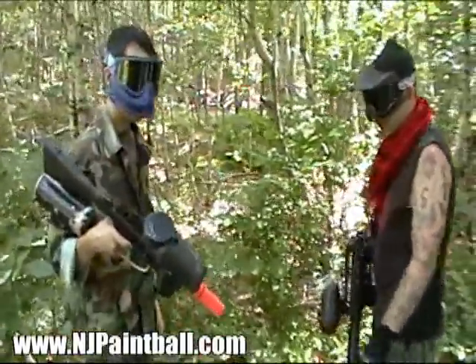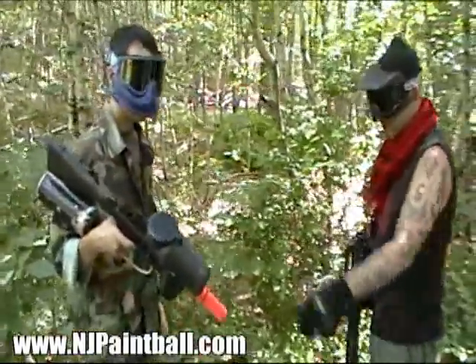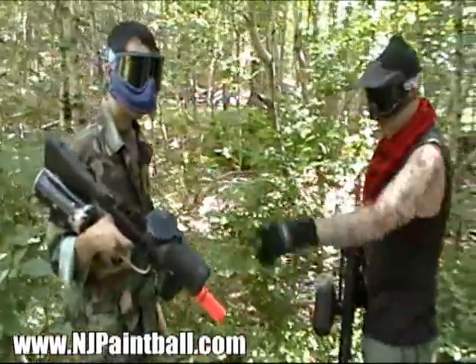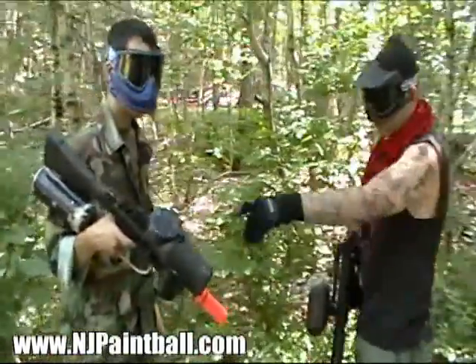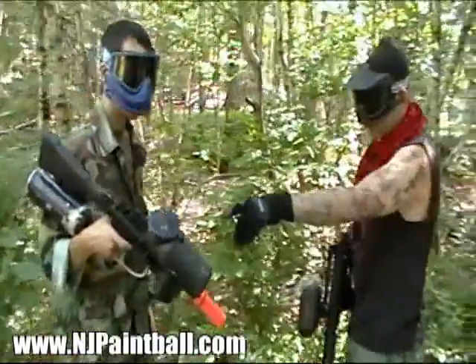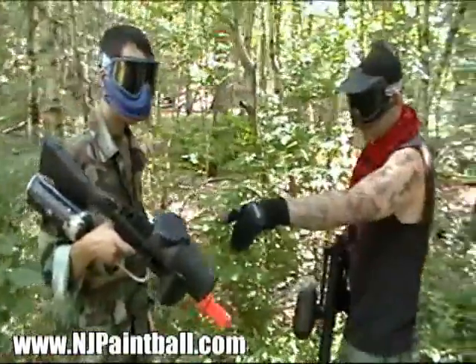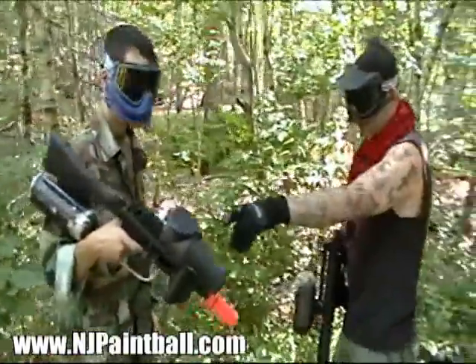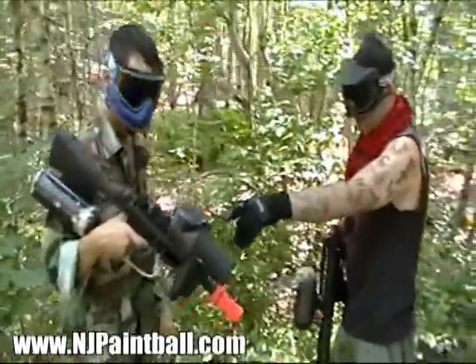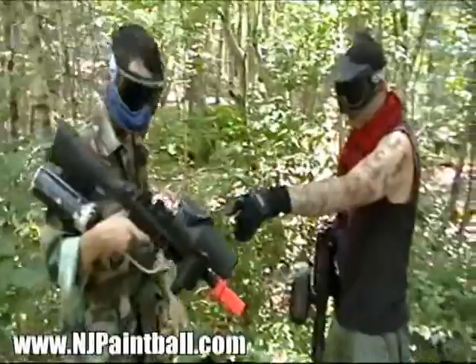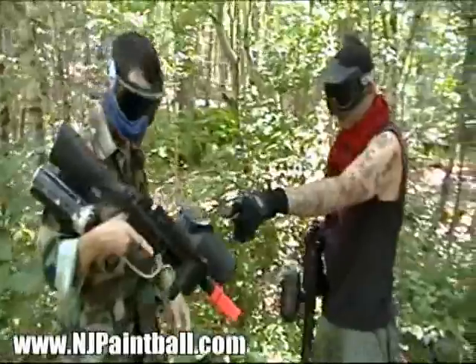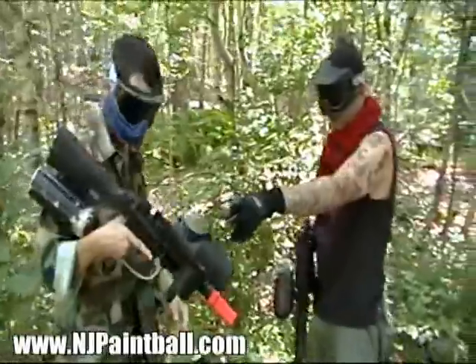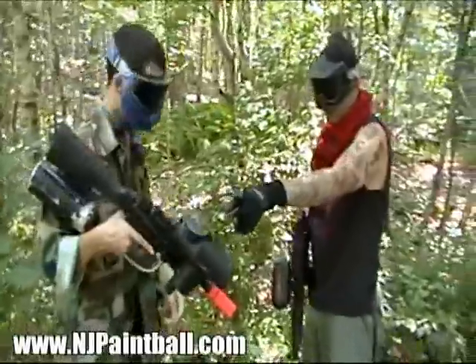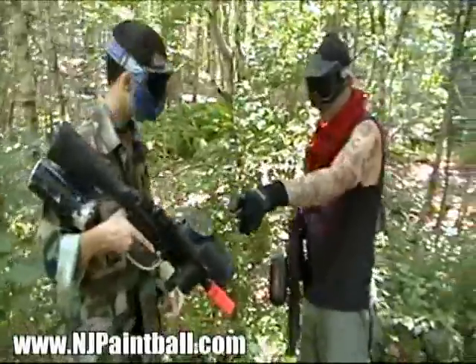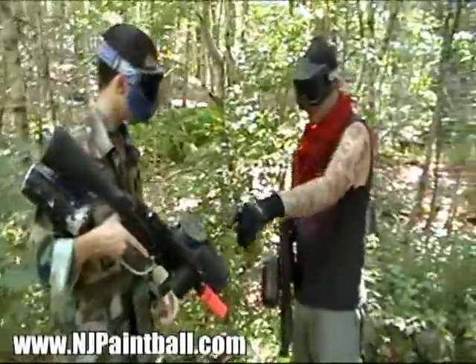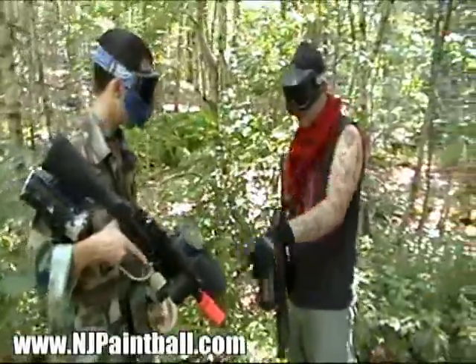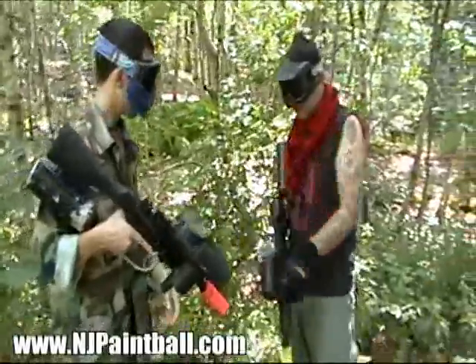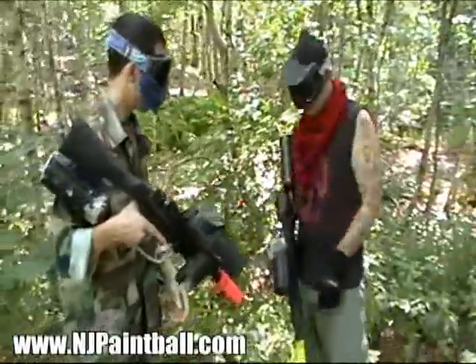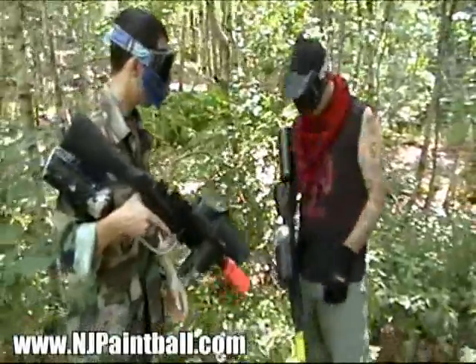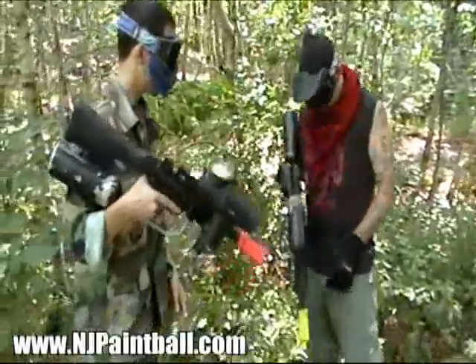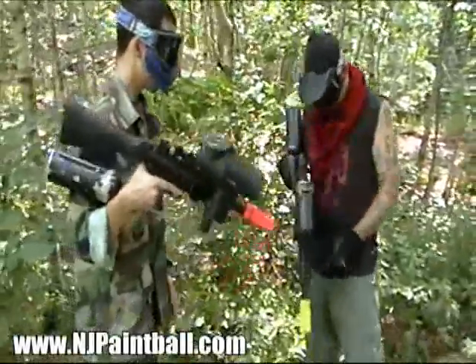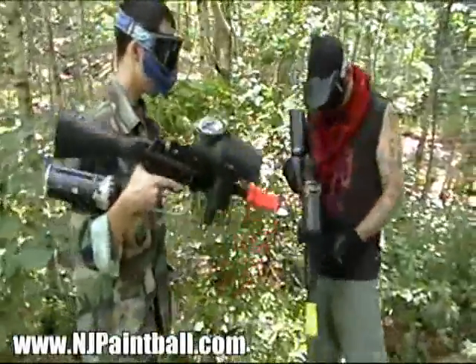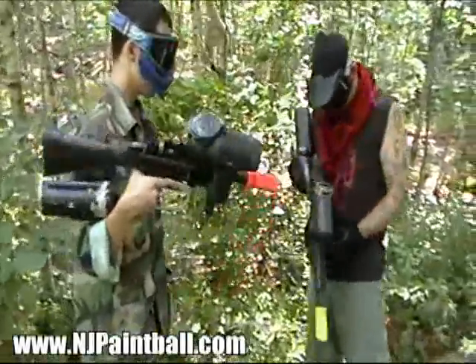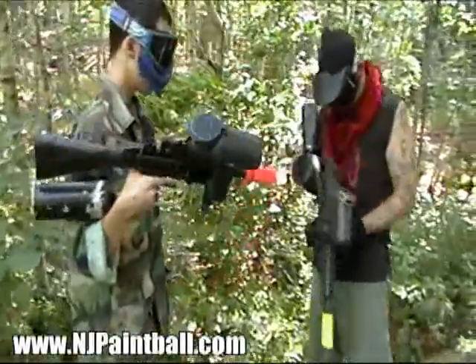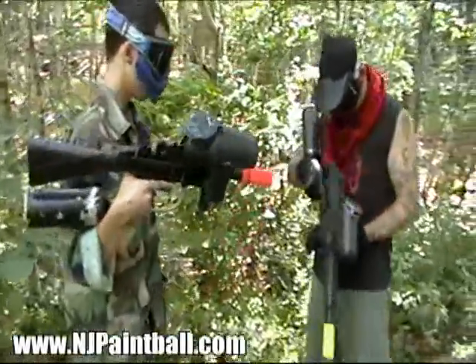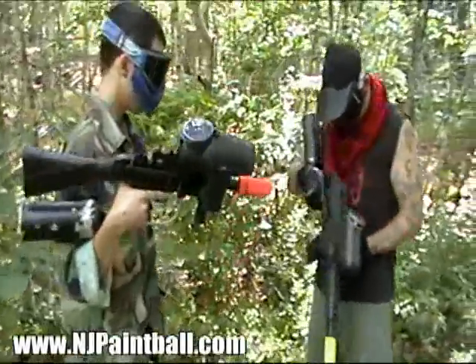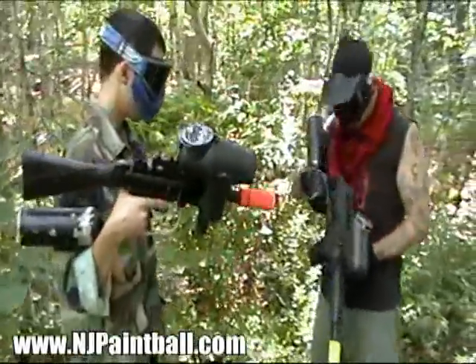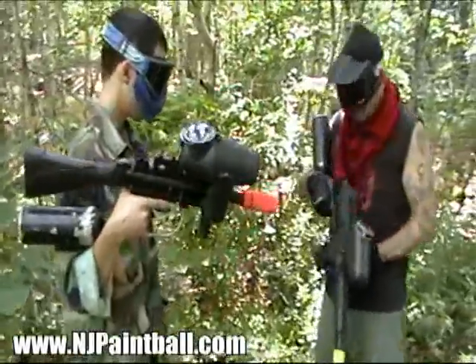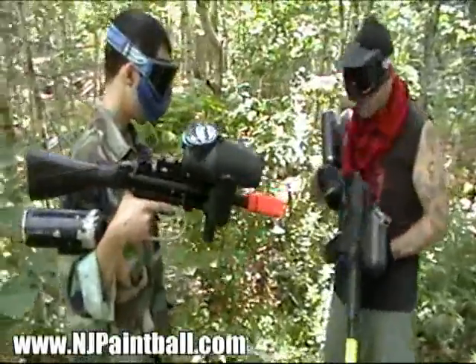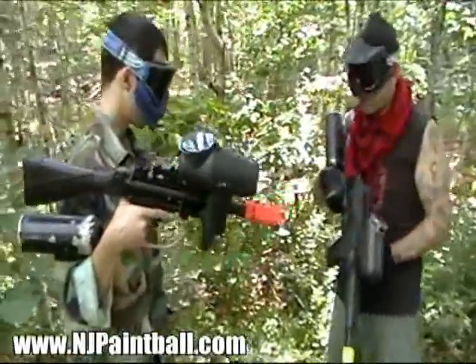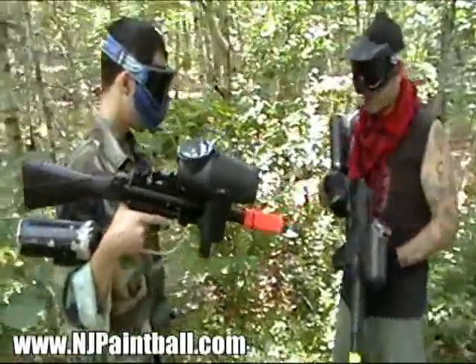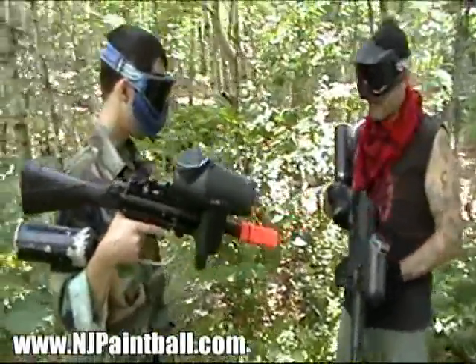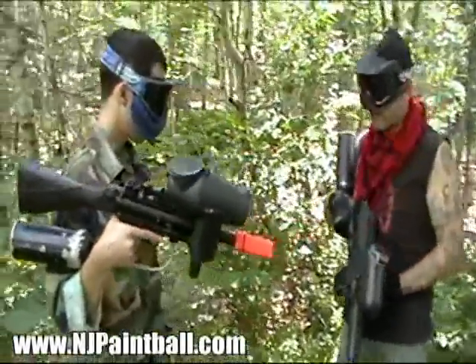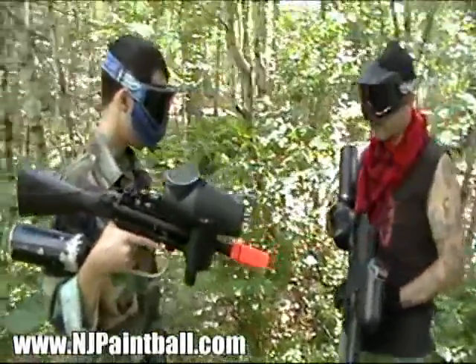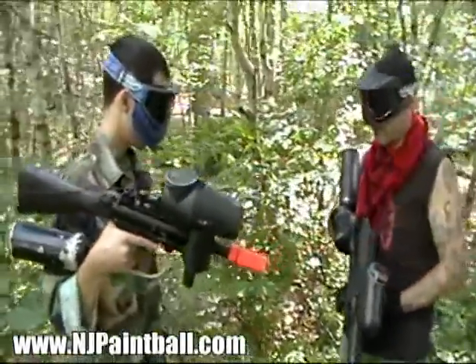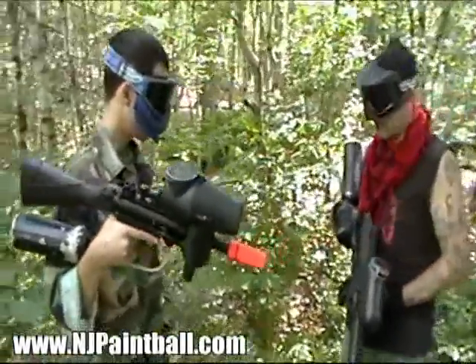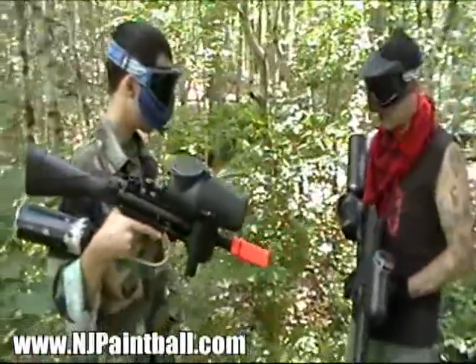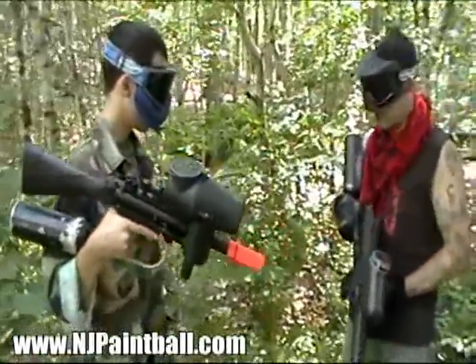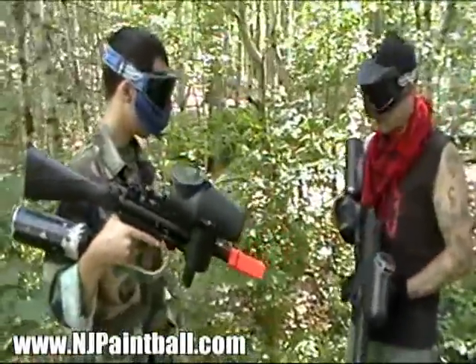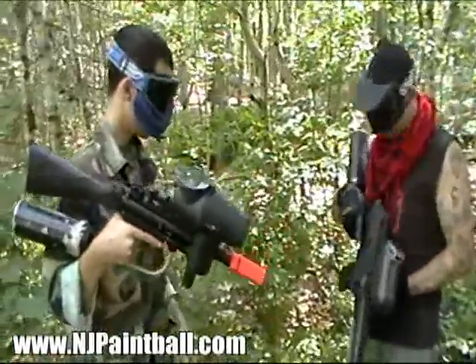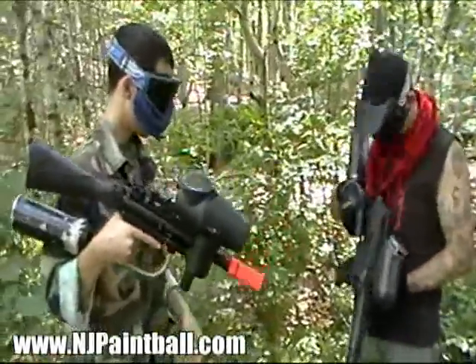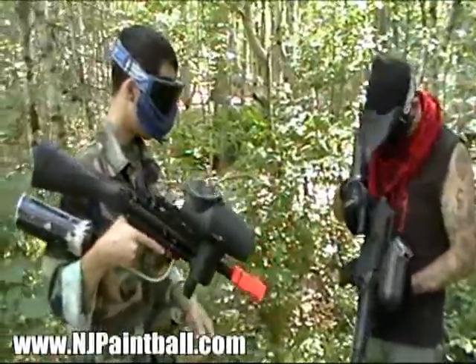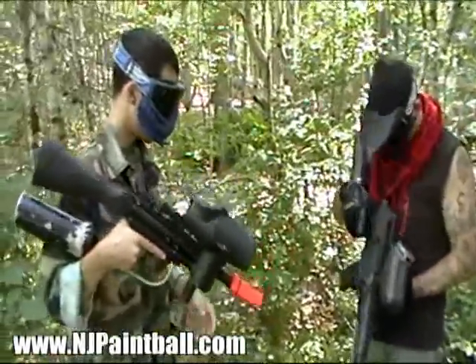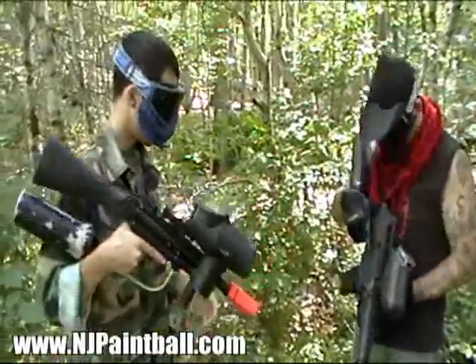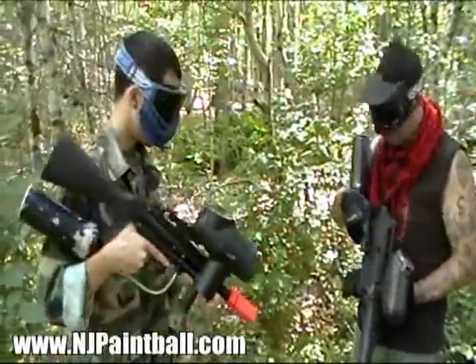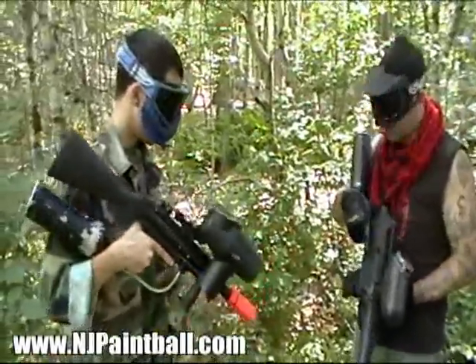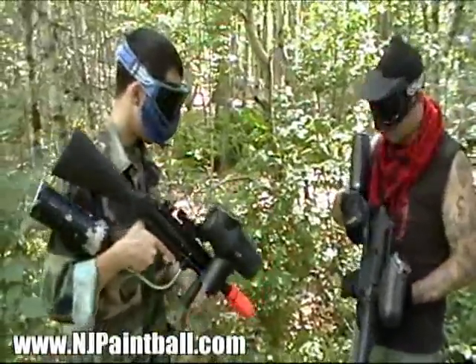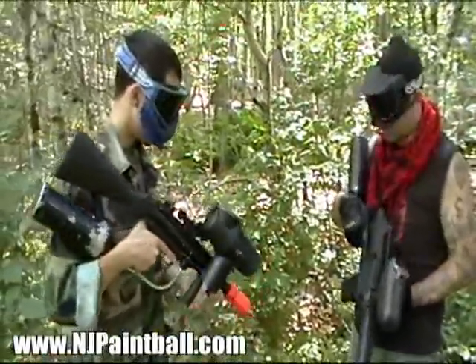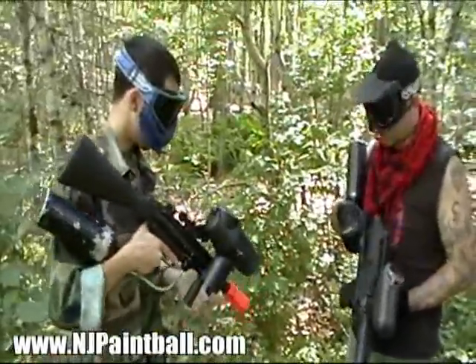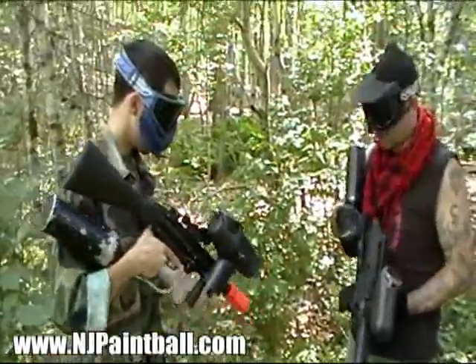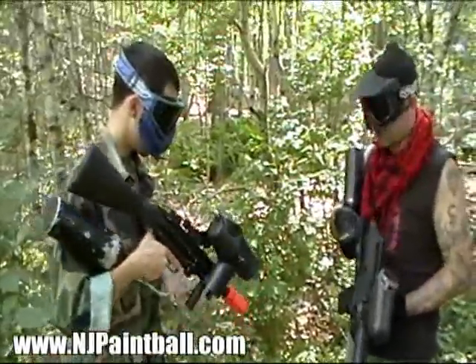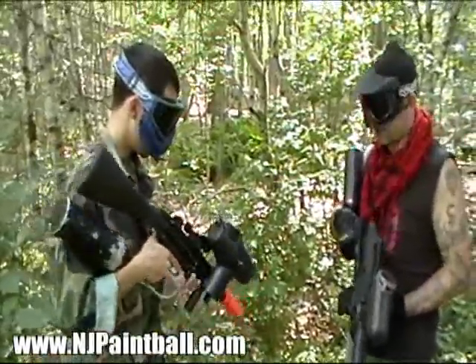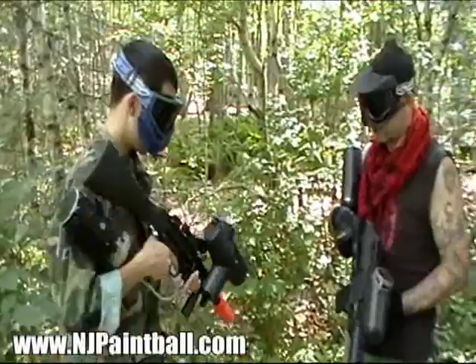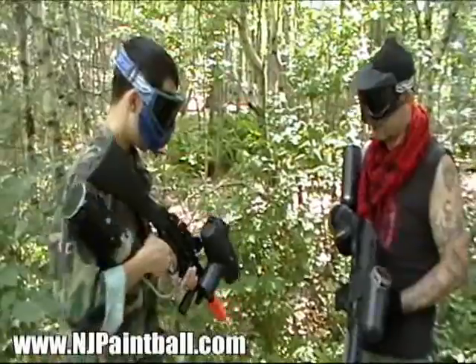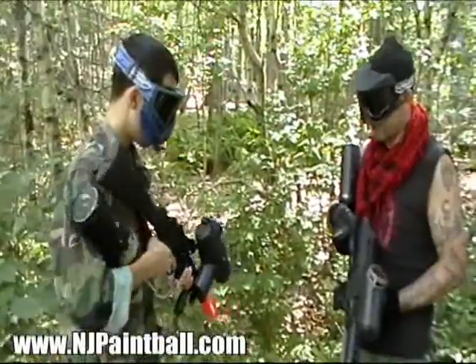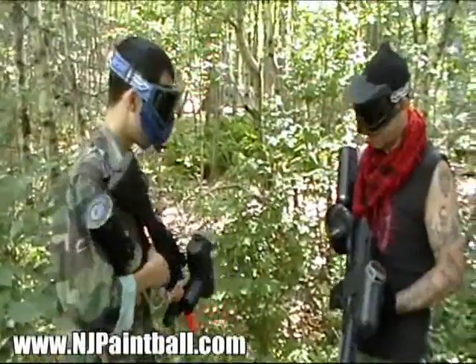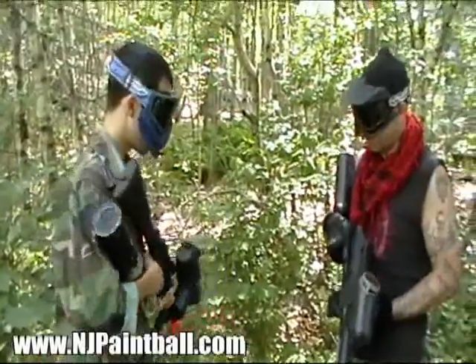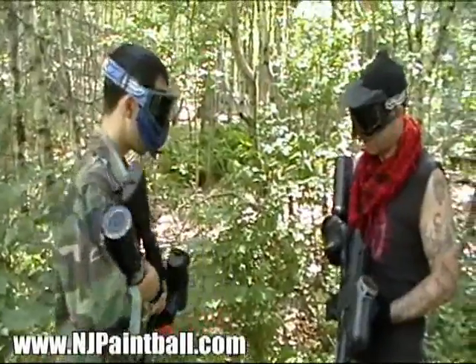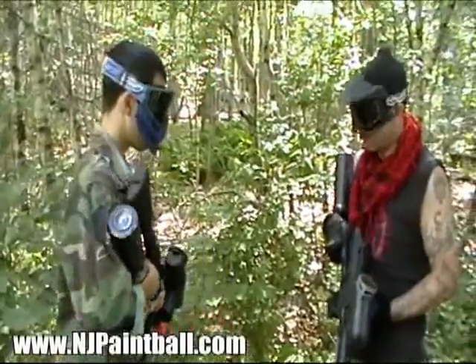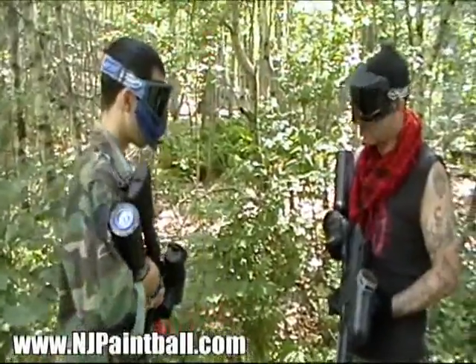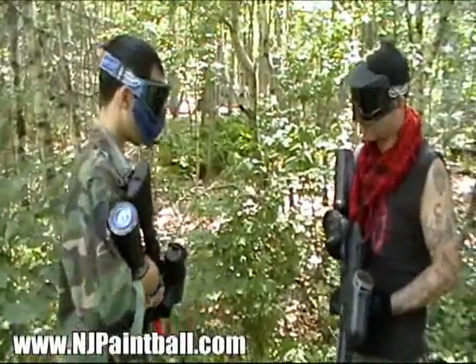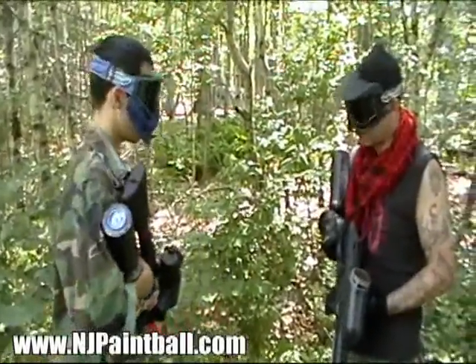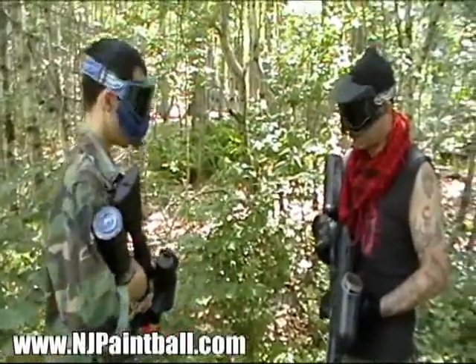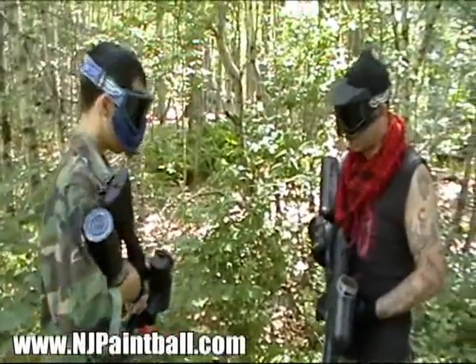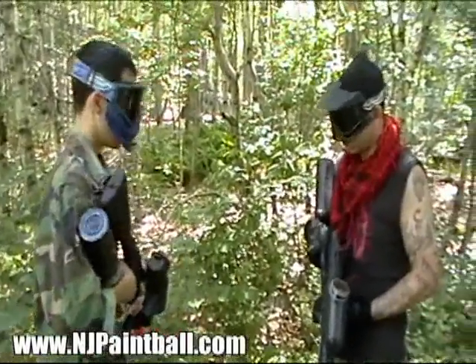Keep your finger off the trigger. Alright, look. Notice how I'm holding this. My finger's off the trigger. Keep your finger off the trigger.